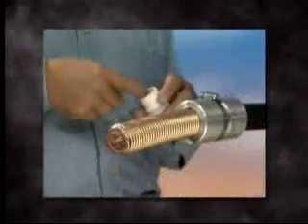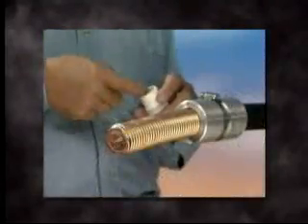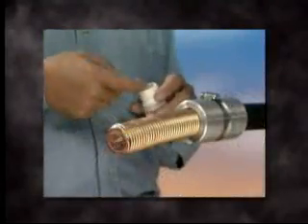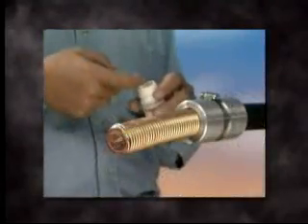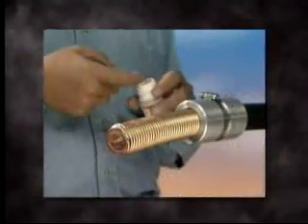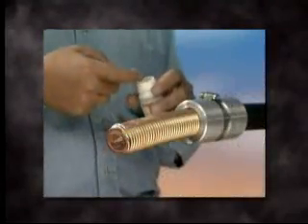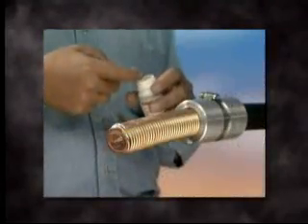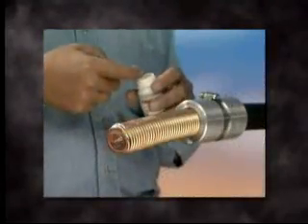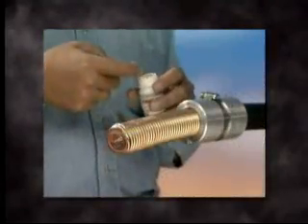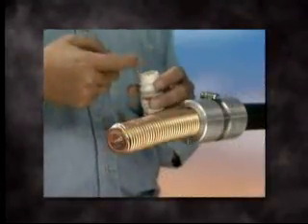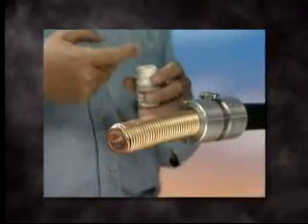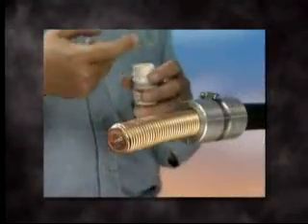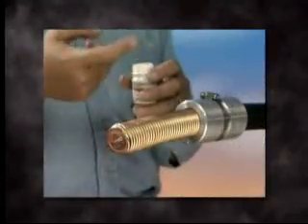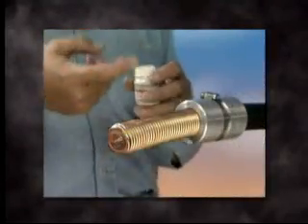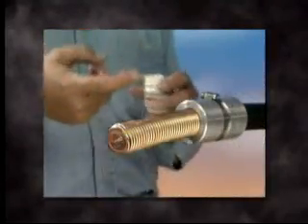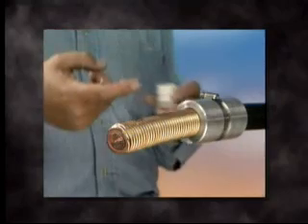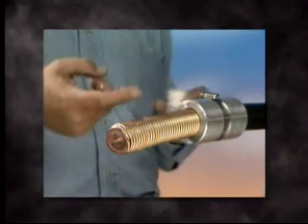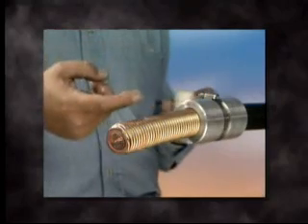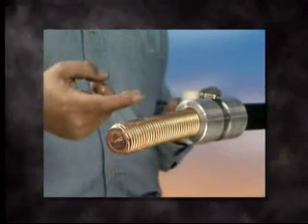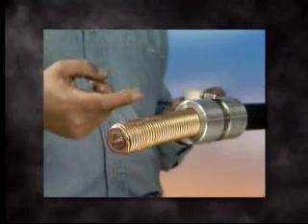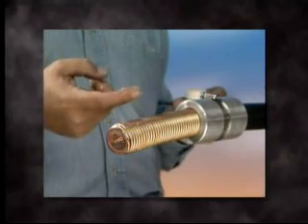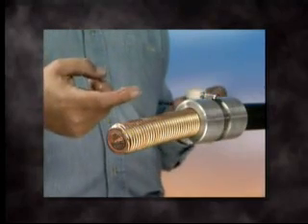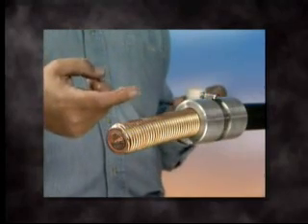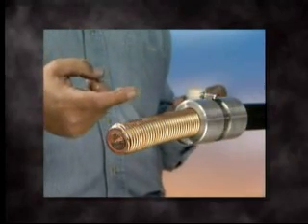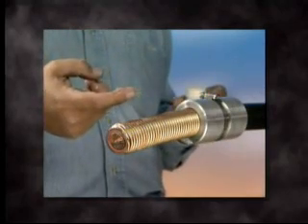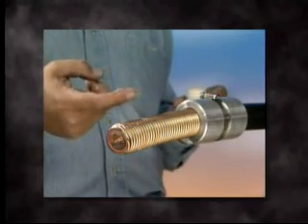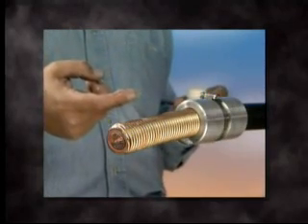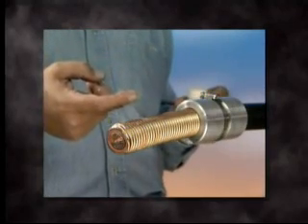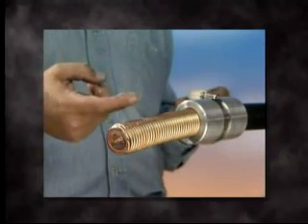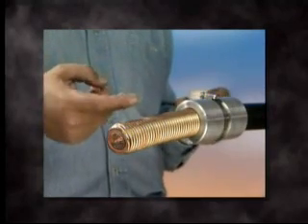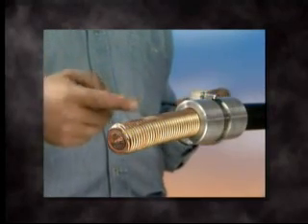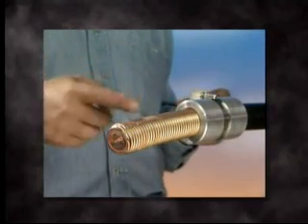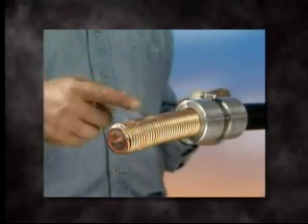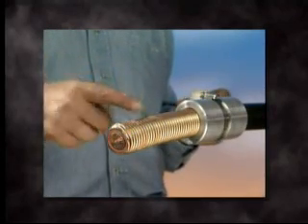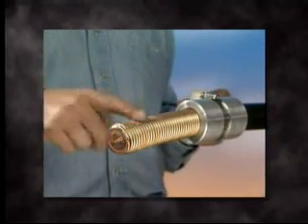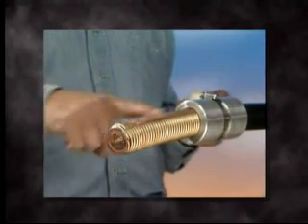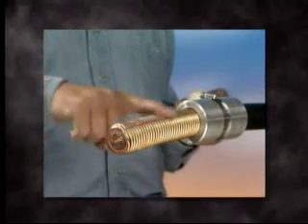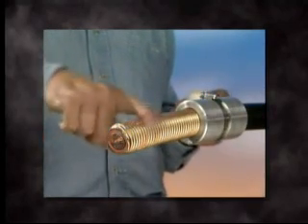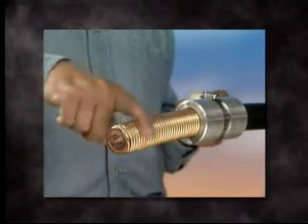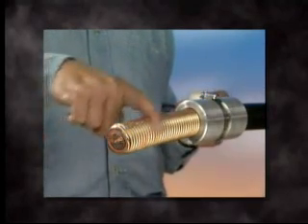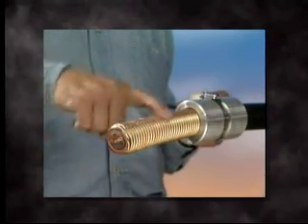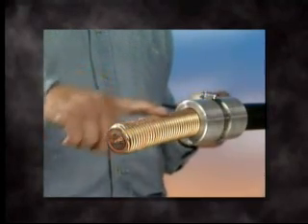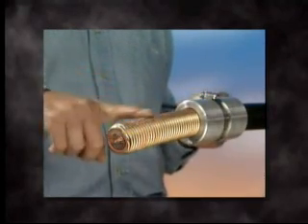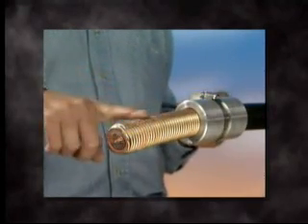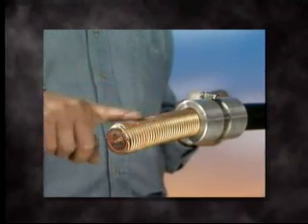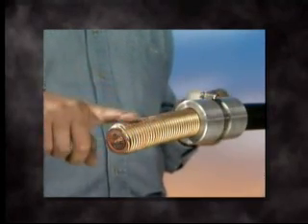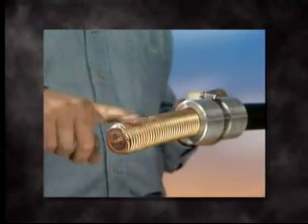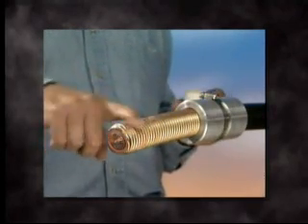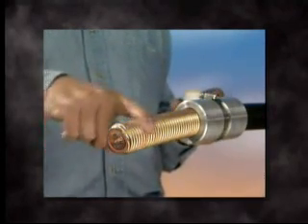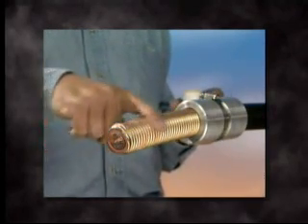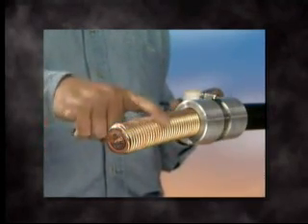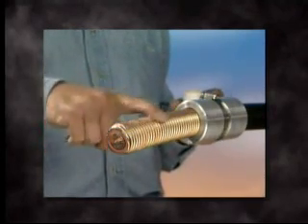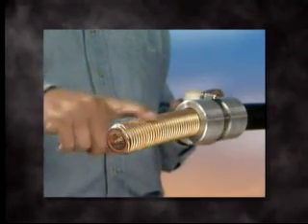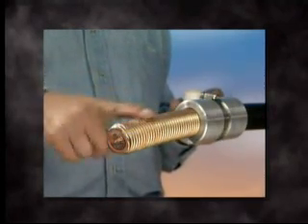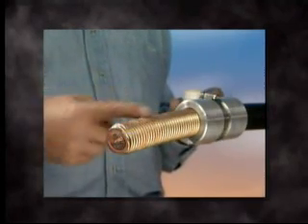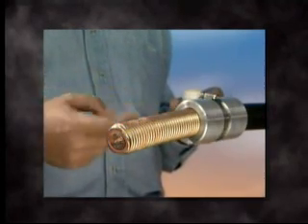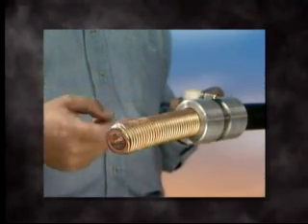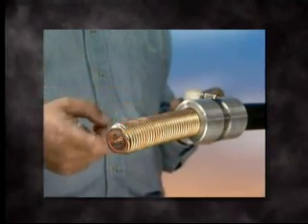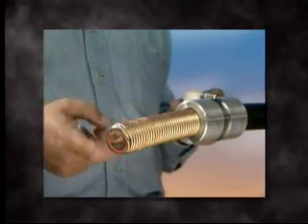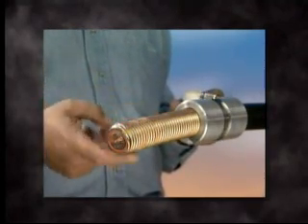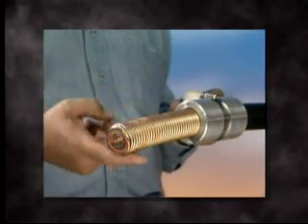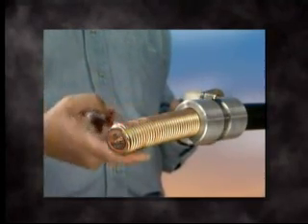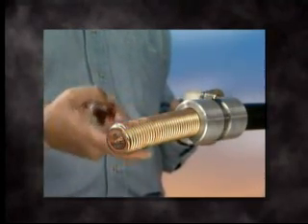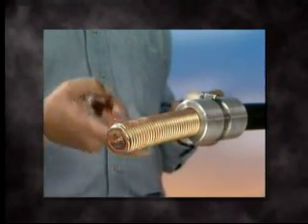Remove the WS-67 and apply silicone lube over the length that is to be stripped, making the tool easier to turn.